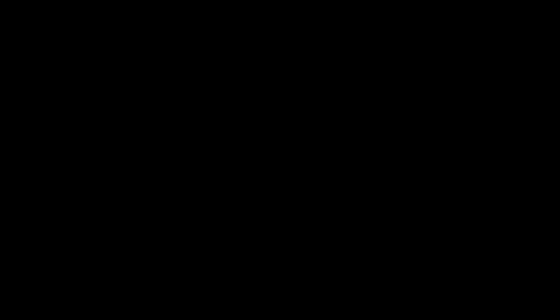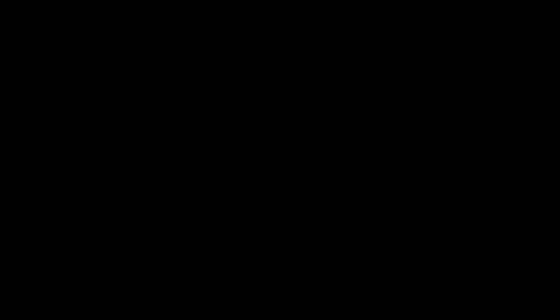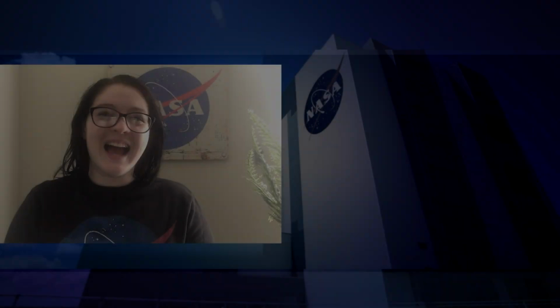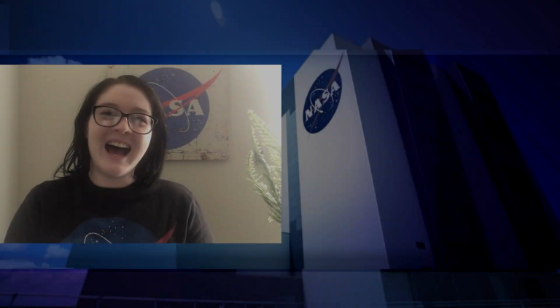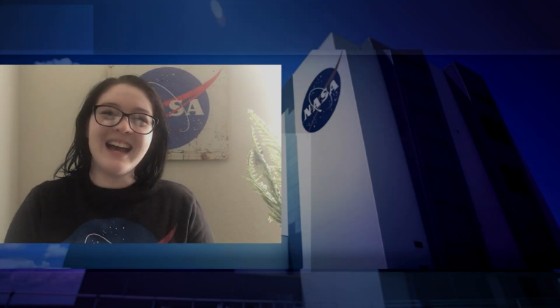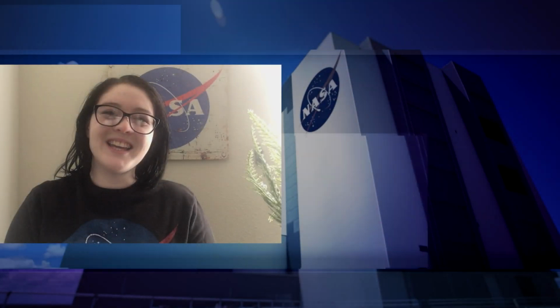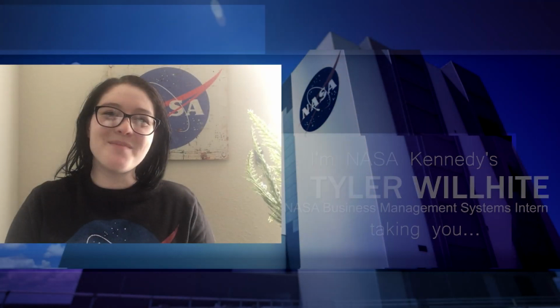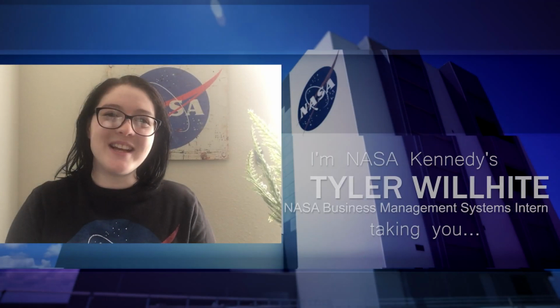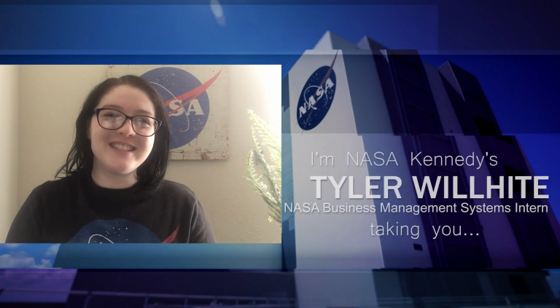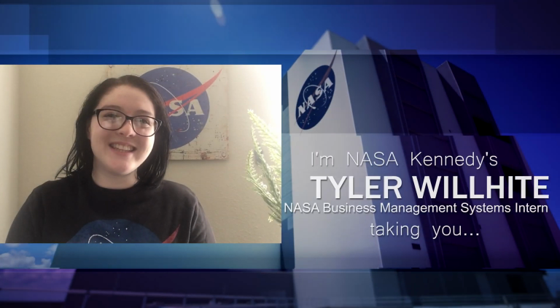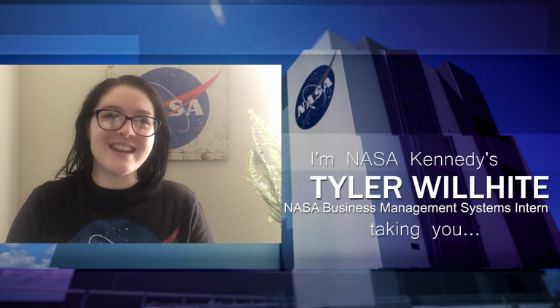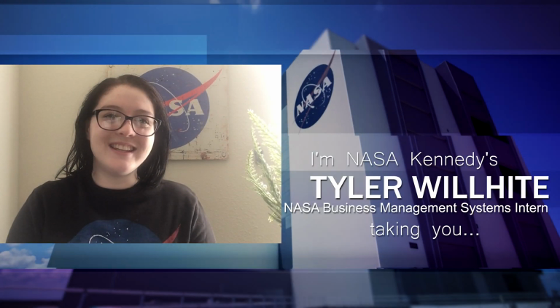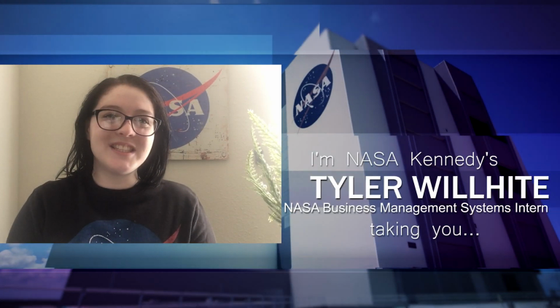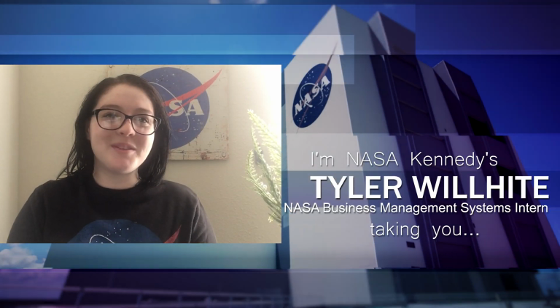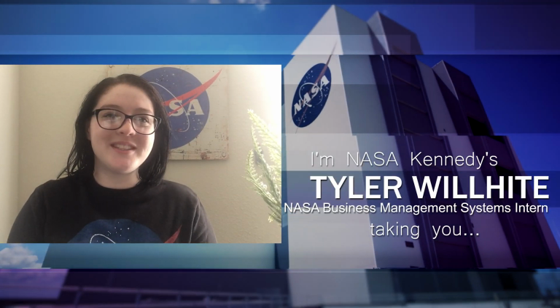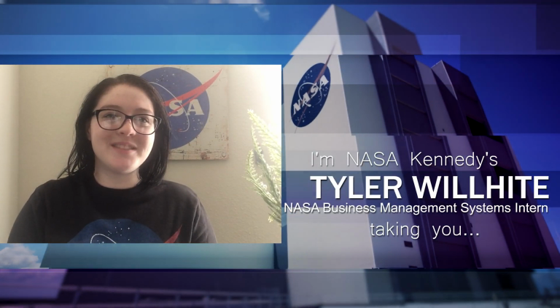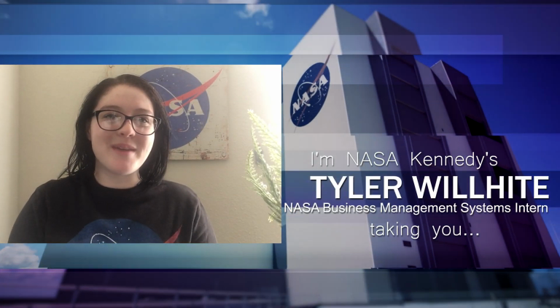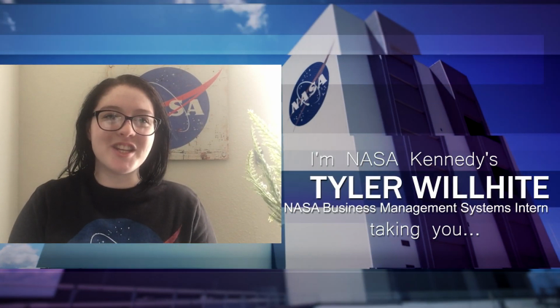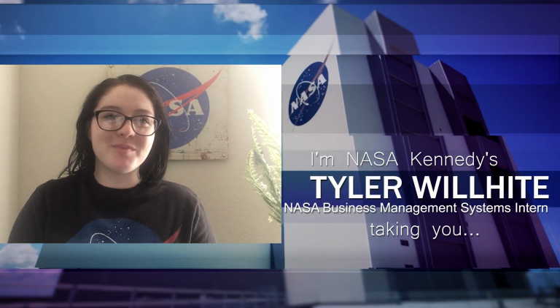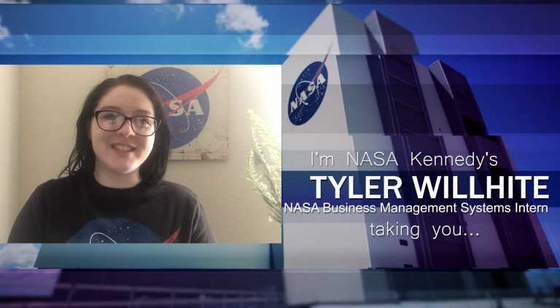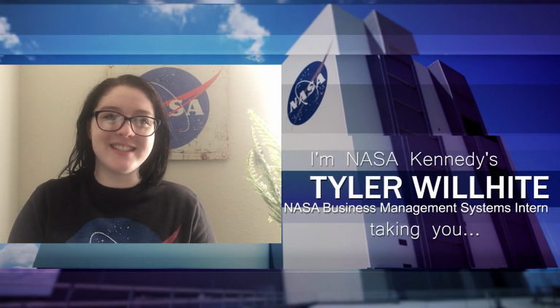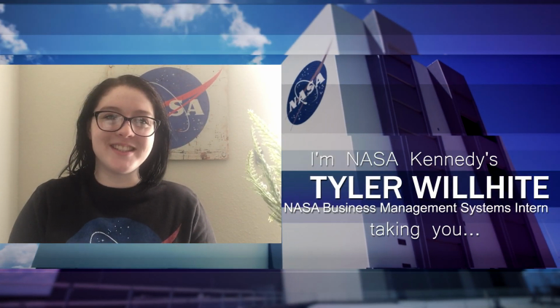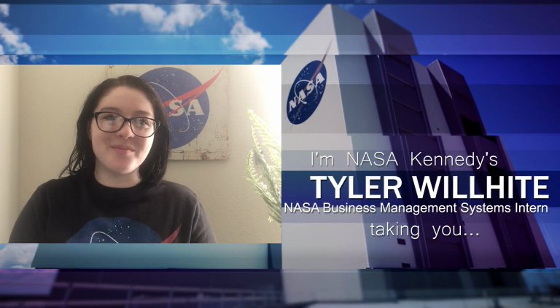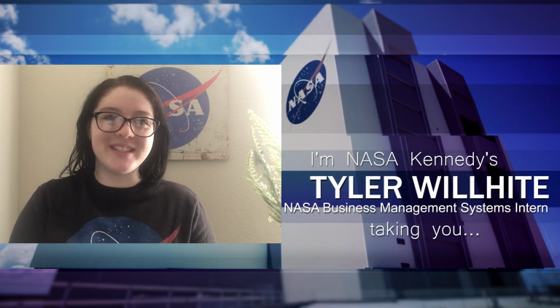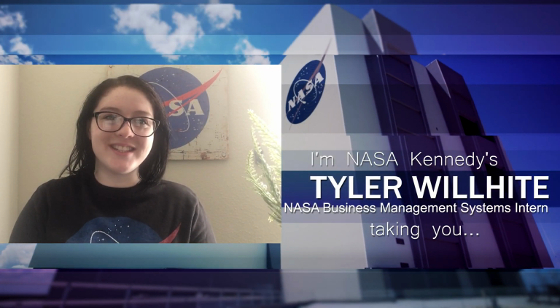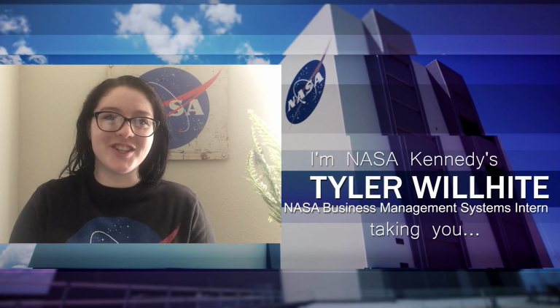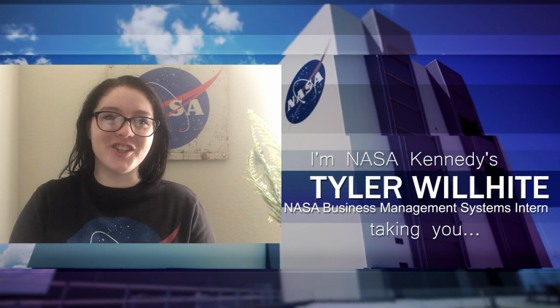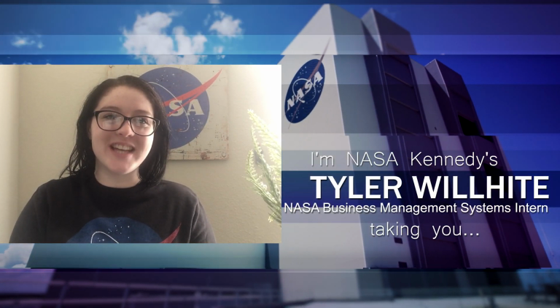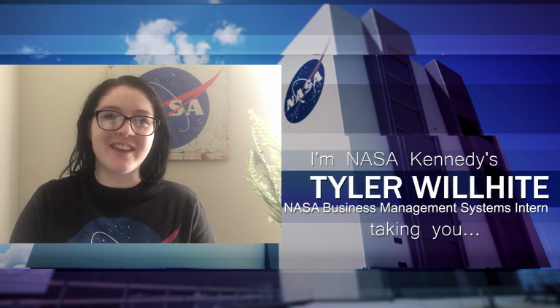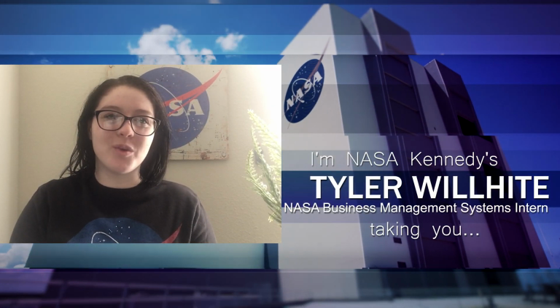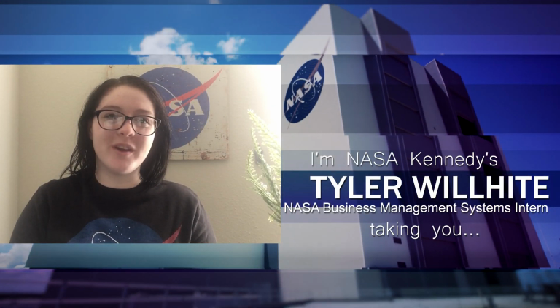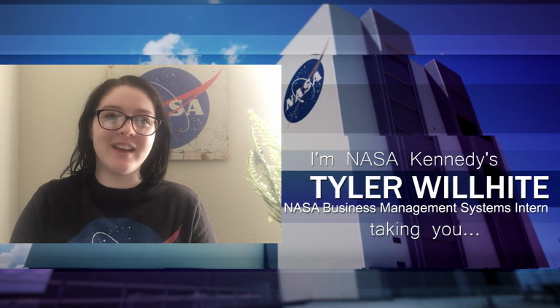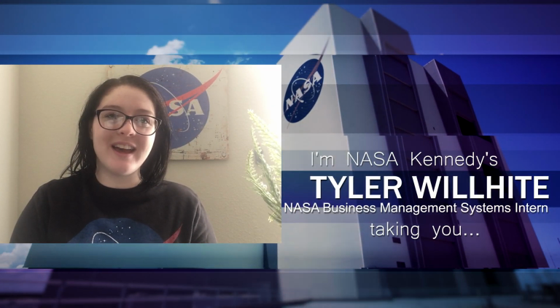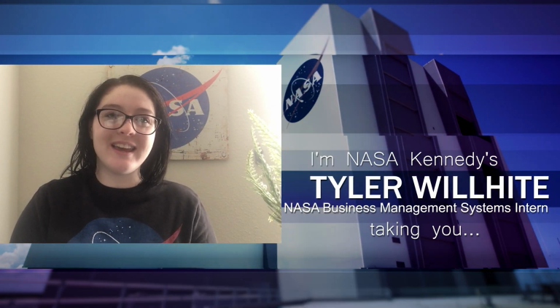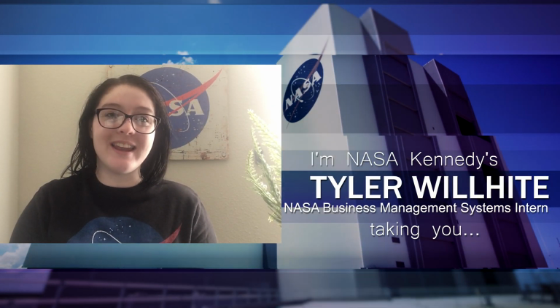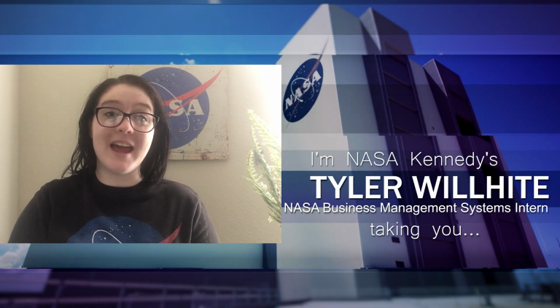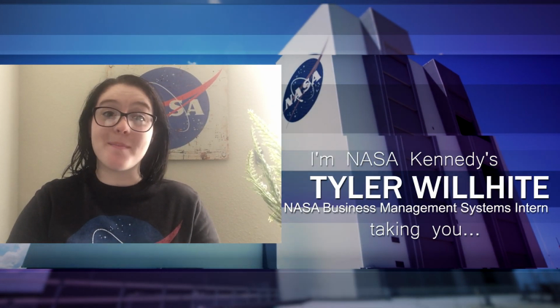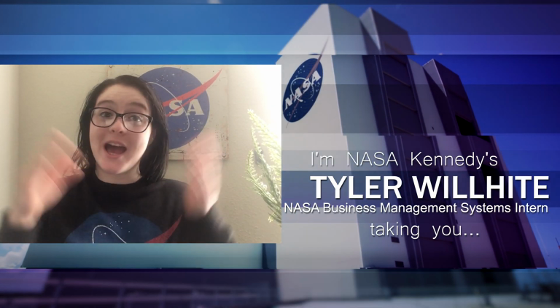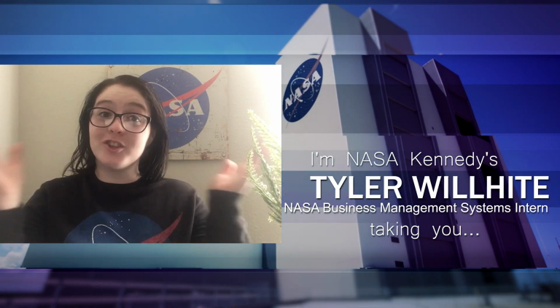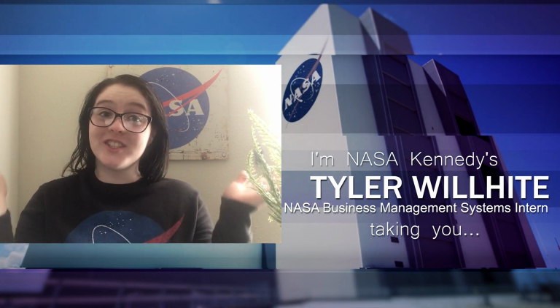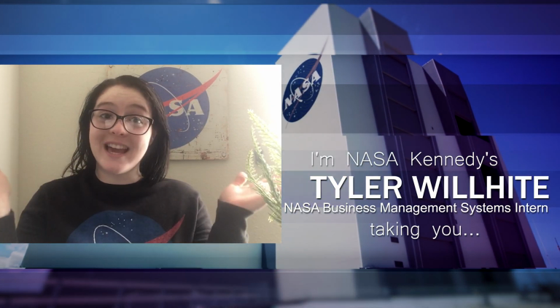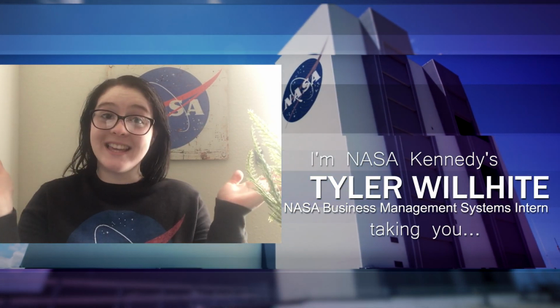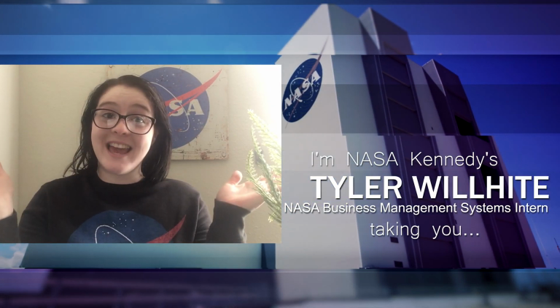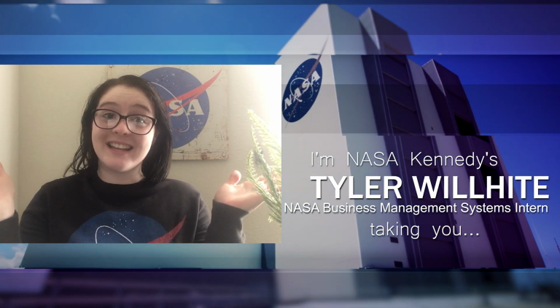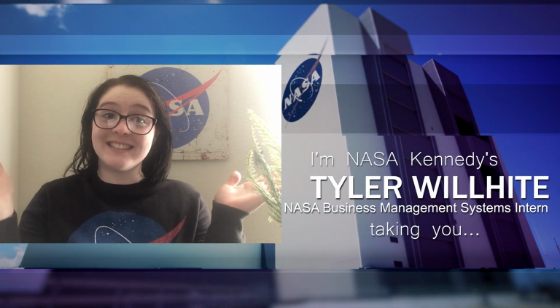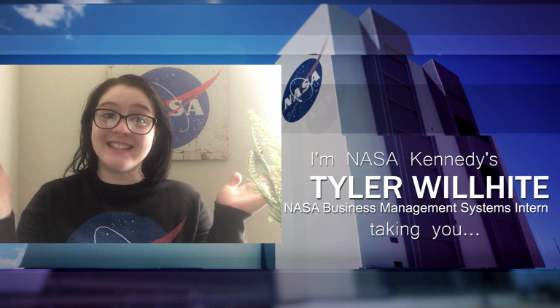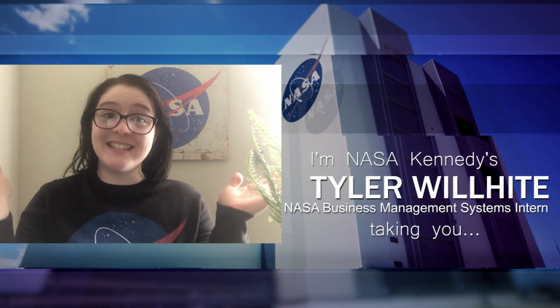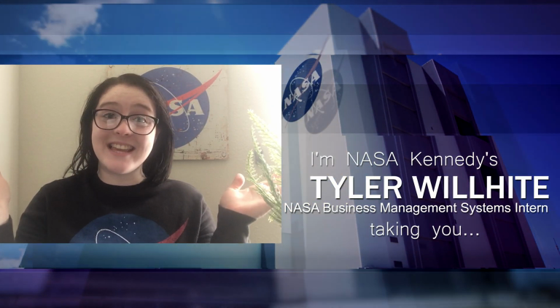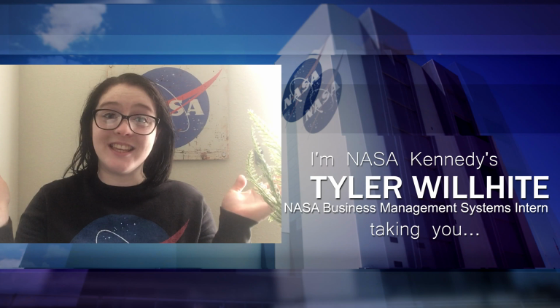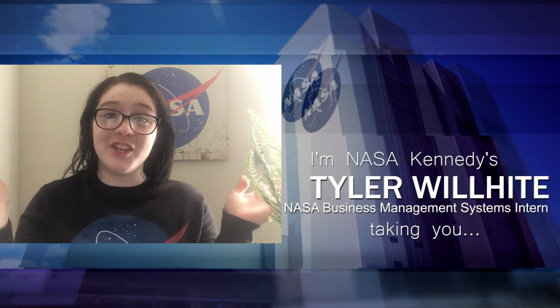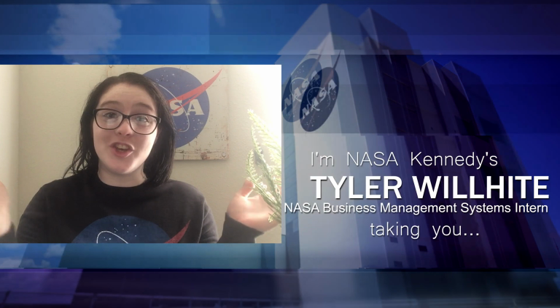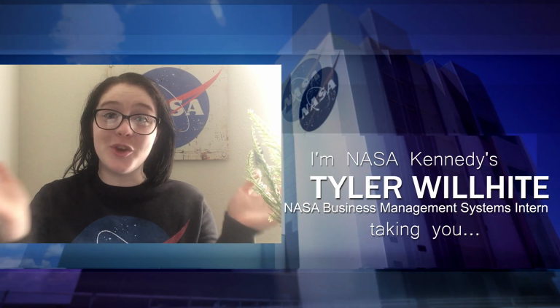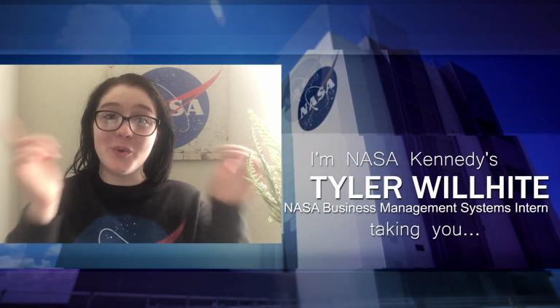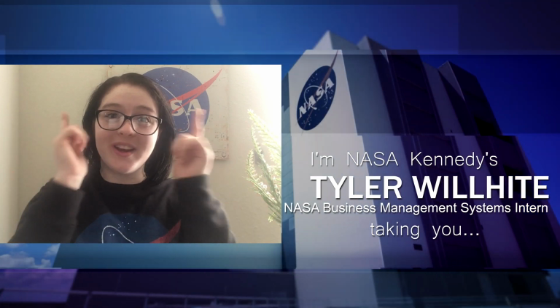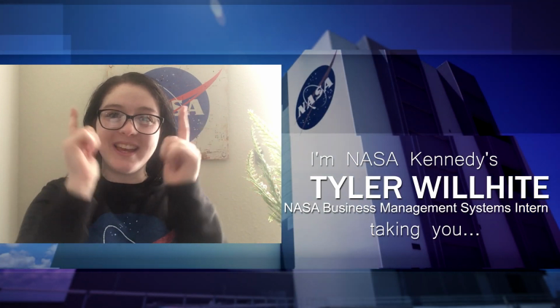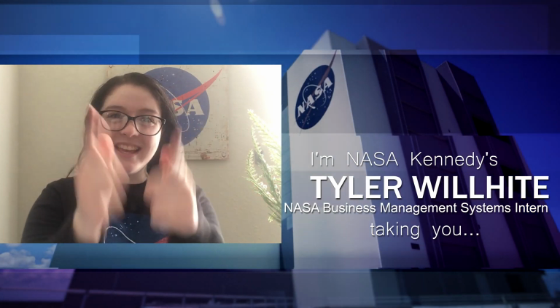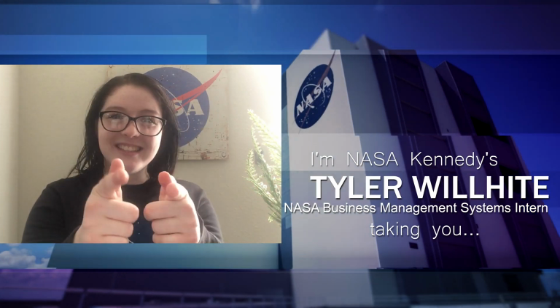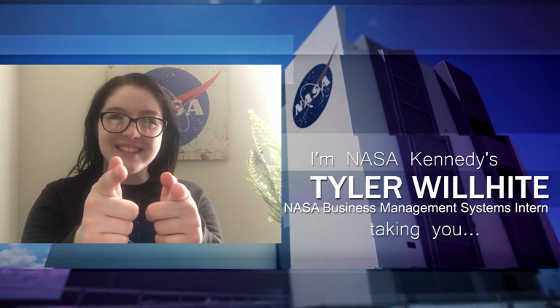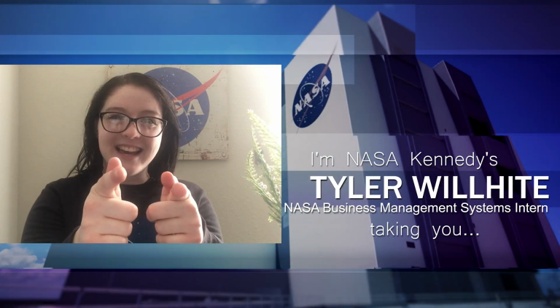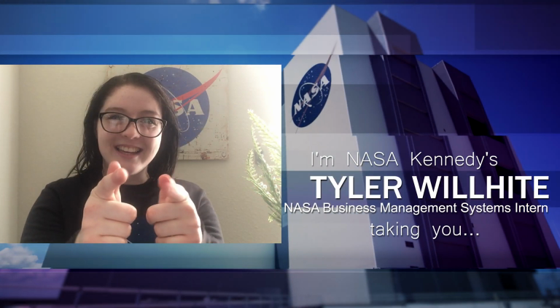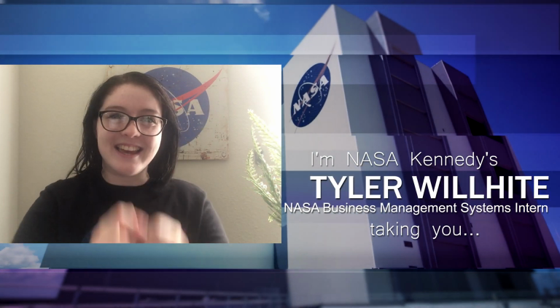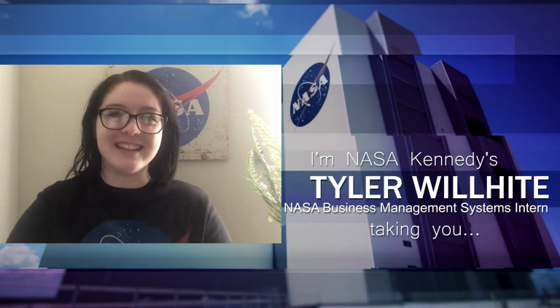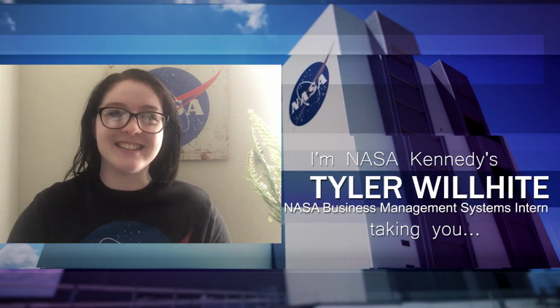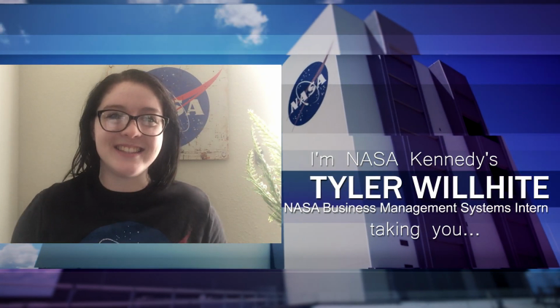Hi, I'm NASA Kennedy's Business Management Systems intern Tyler Wilhite, and I am outside KSC, taking you inside KSC.